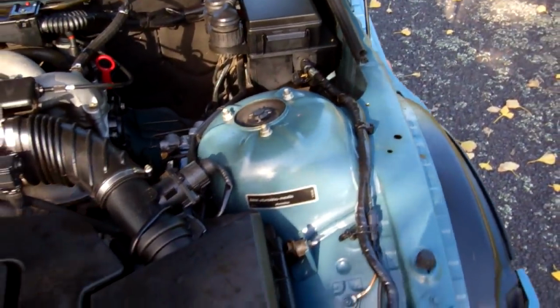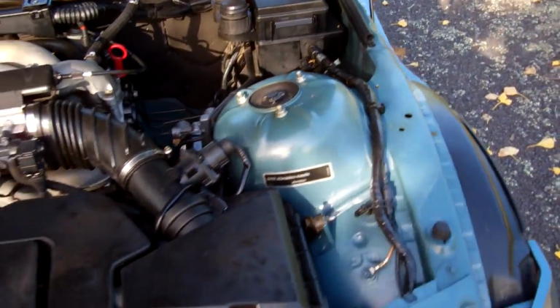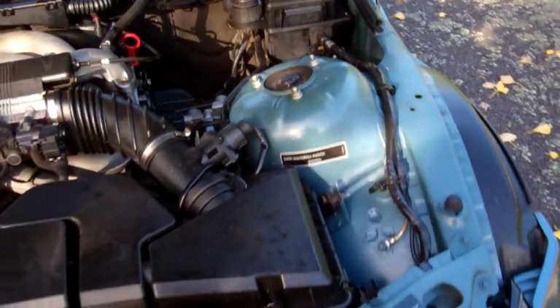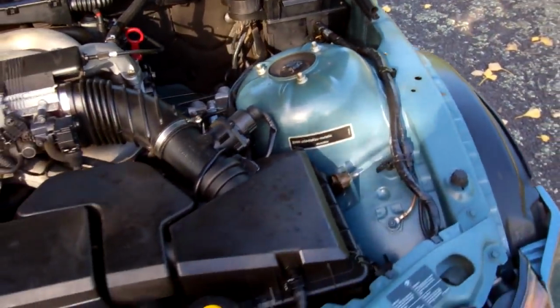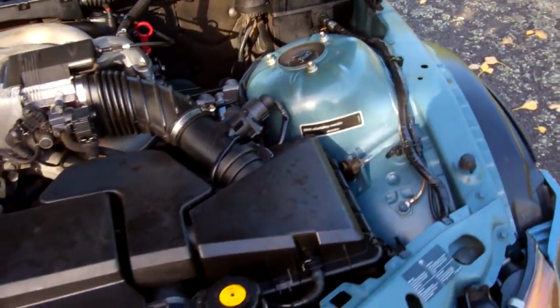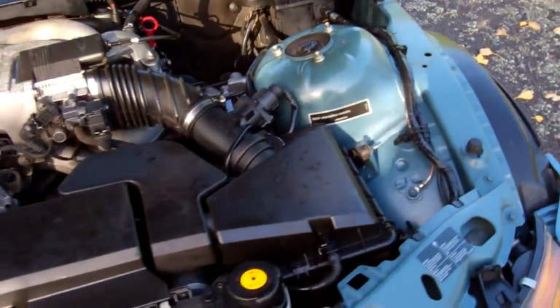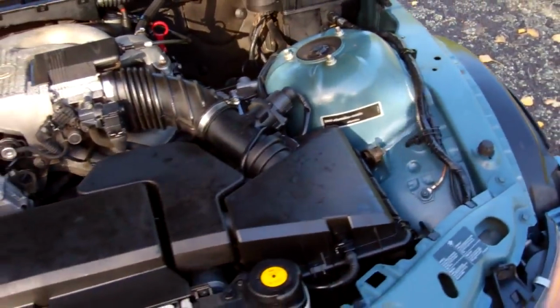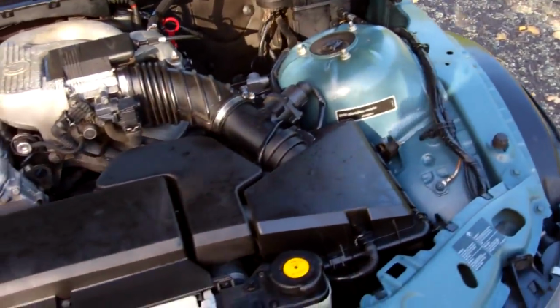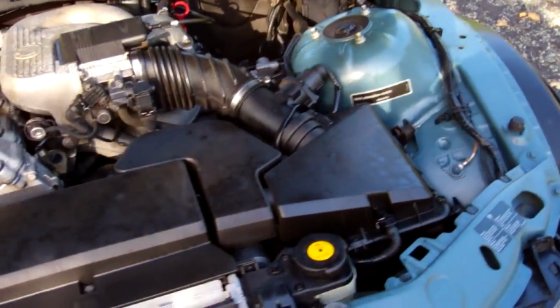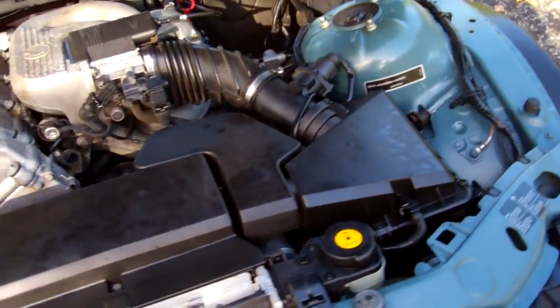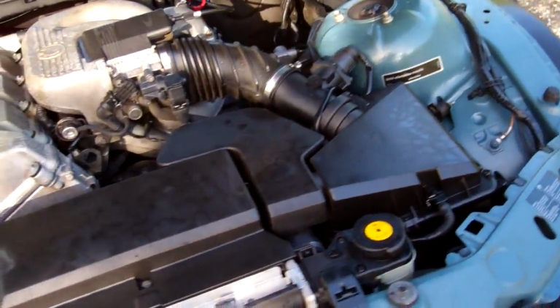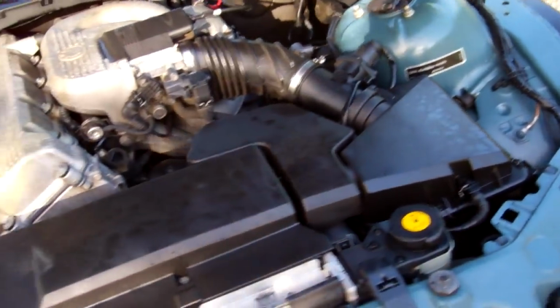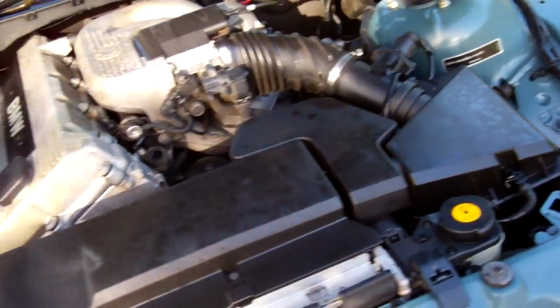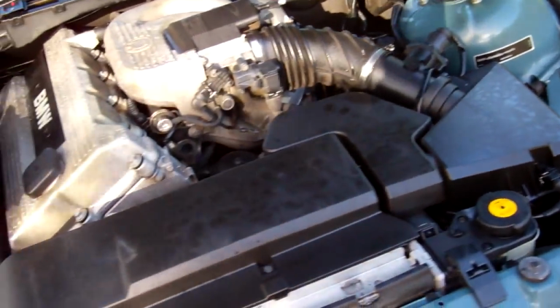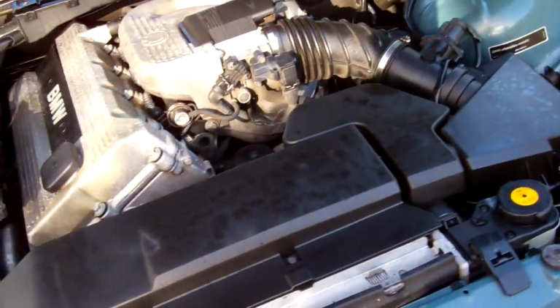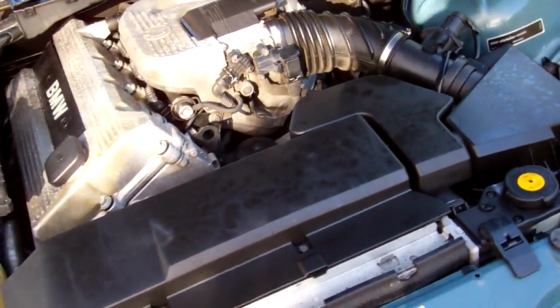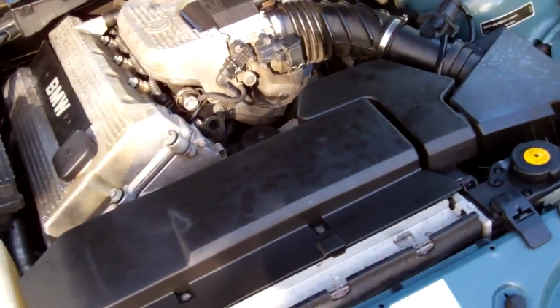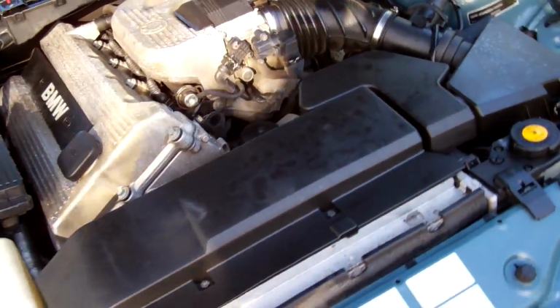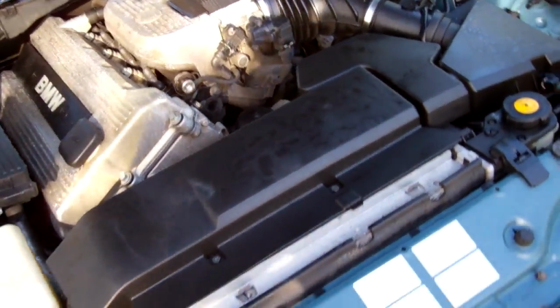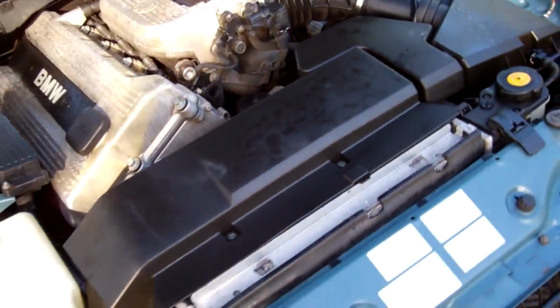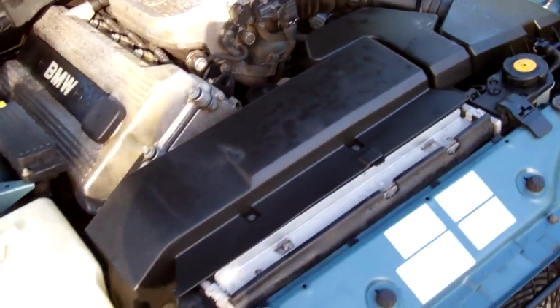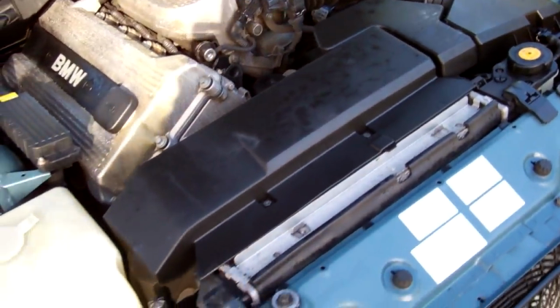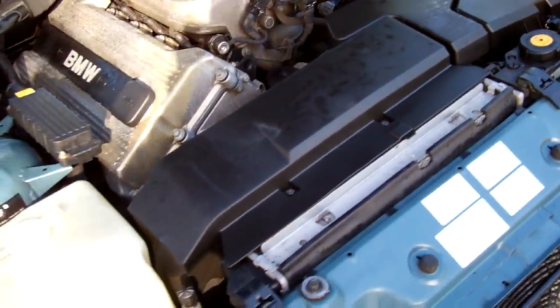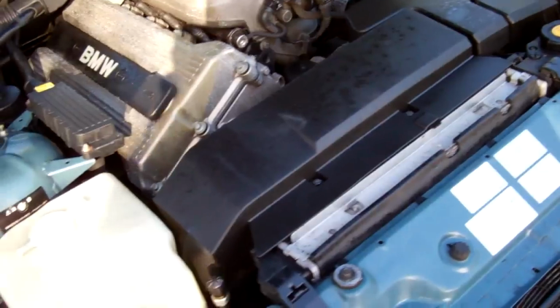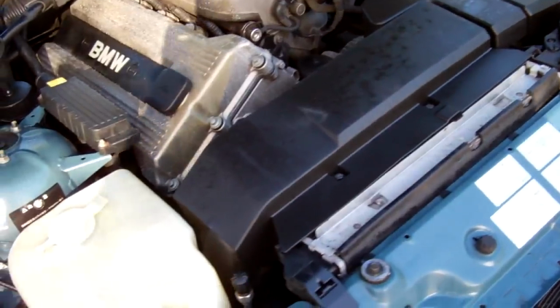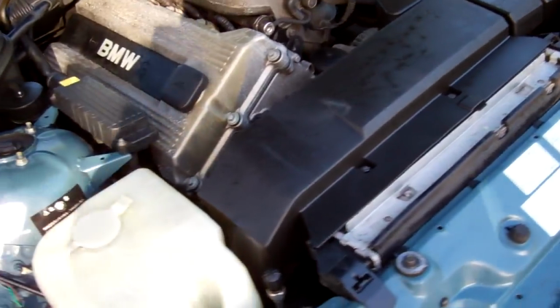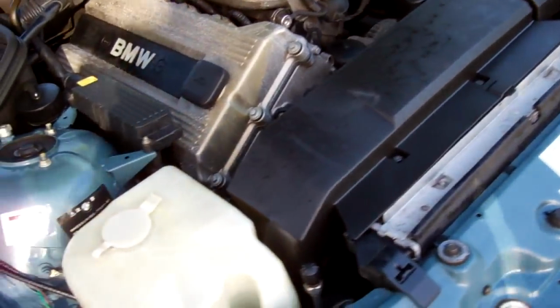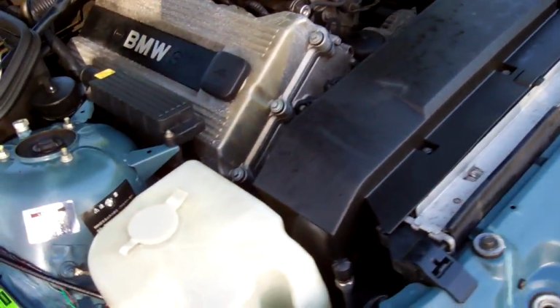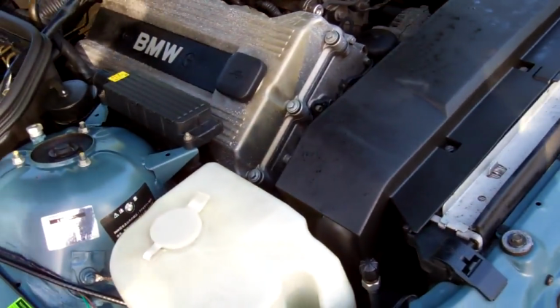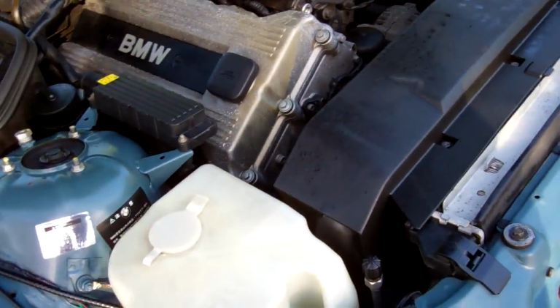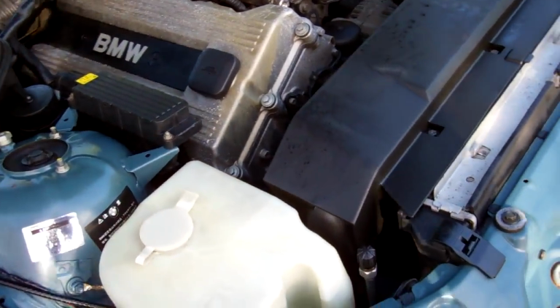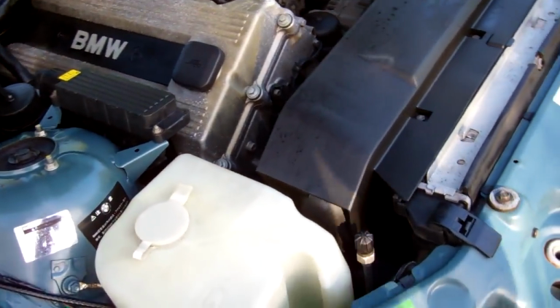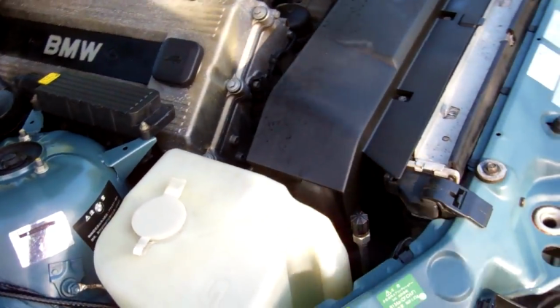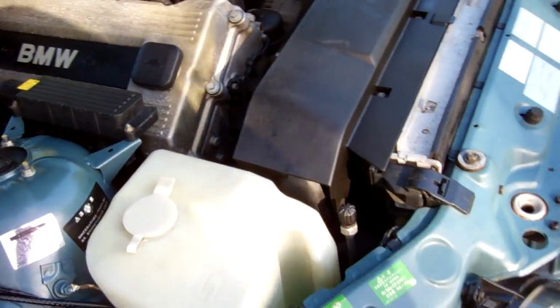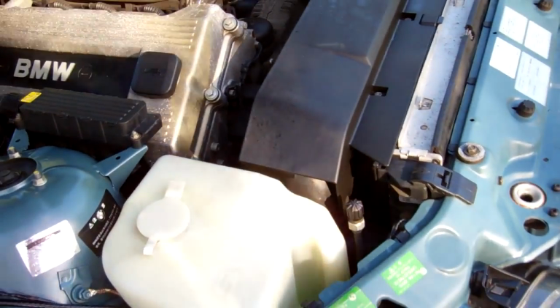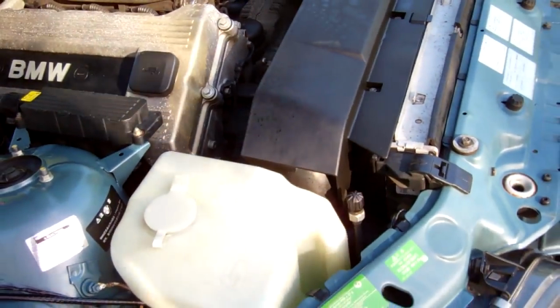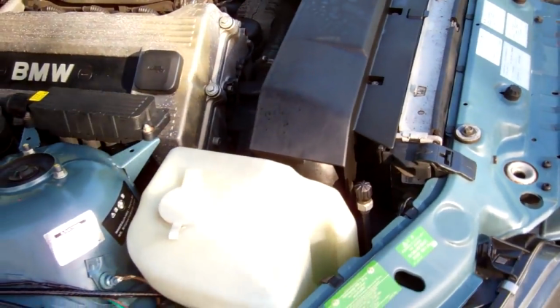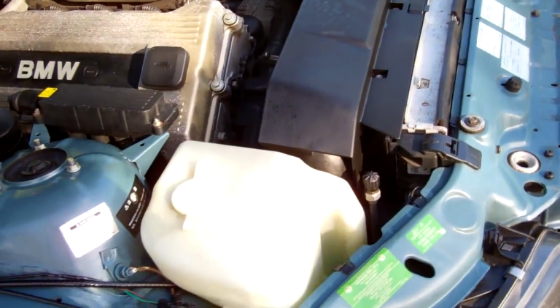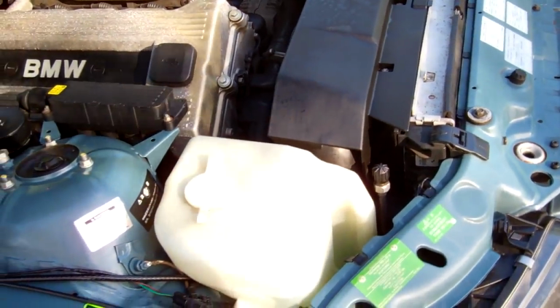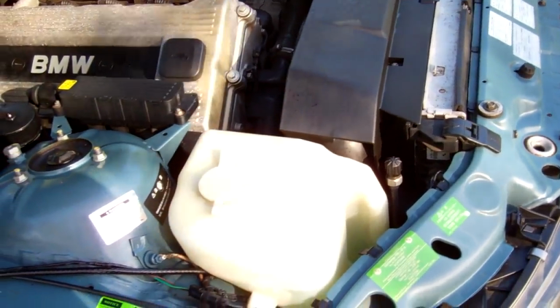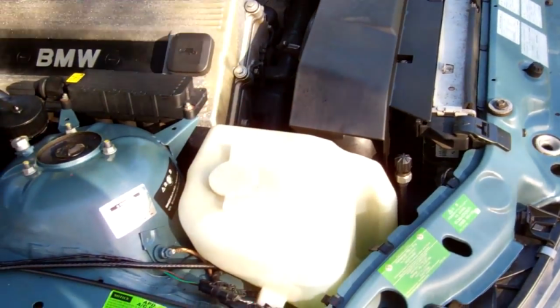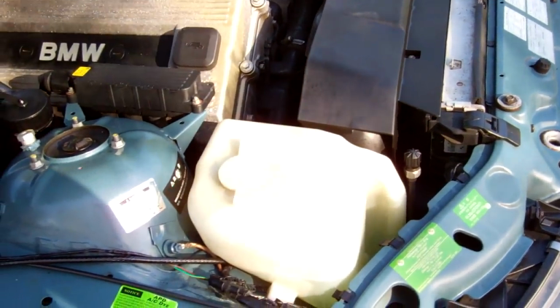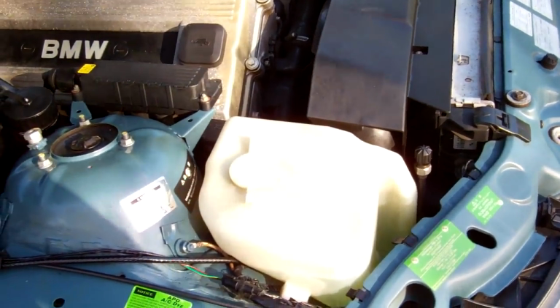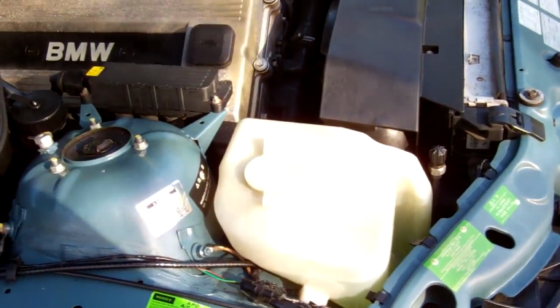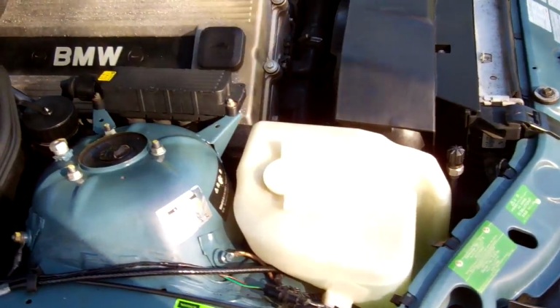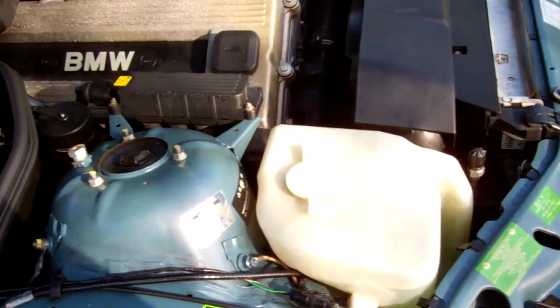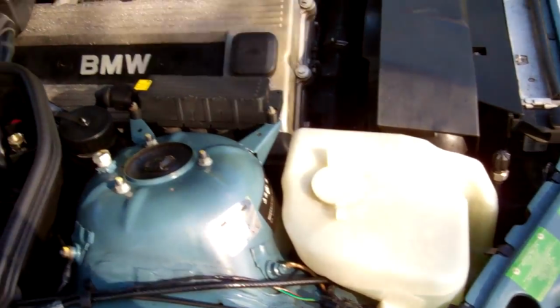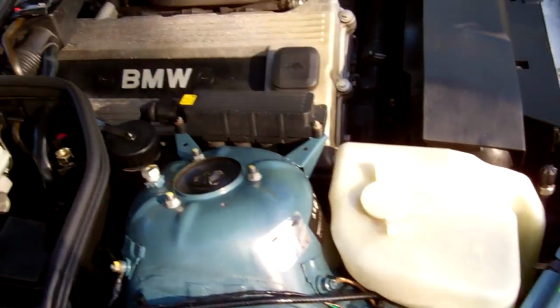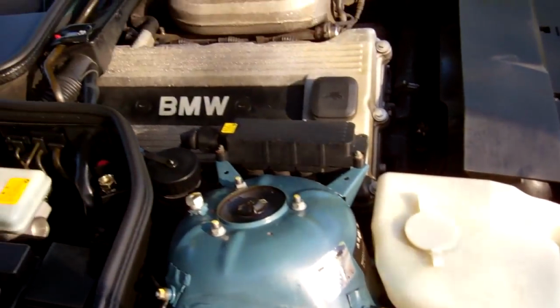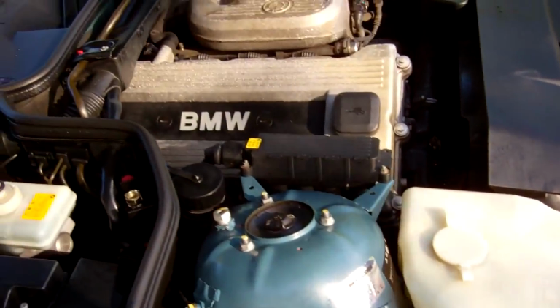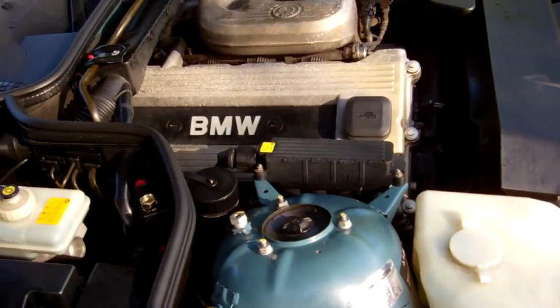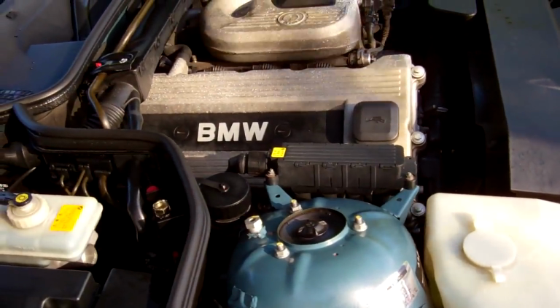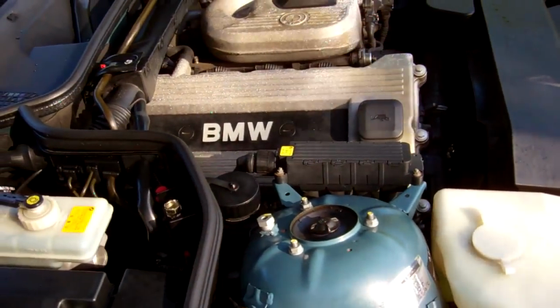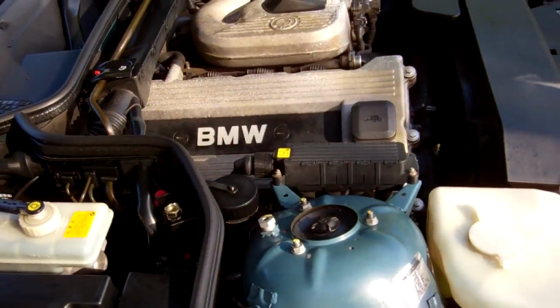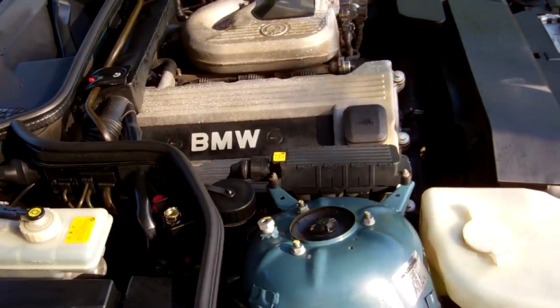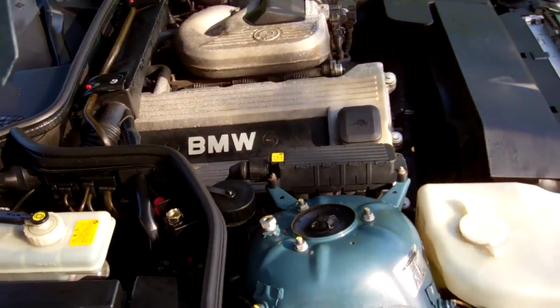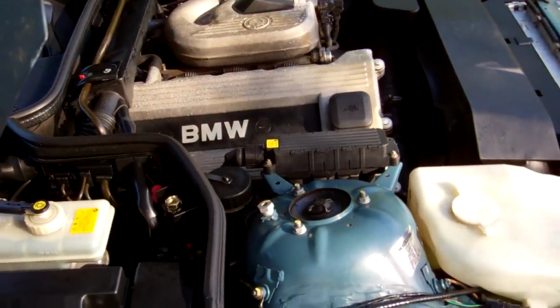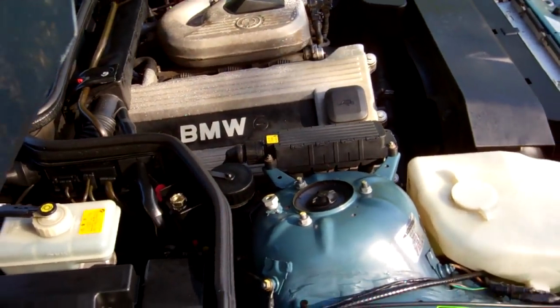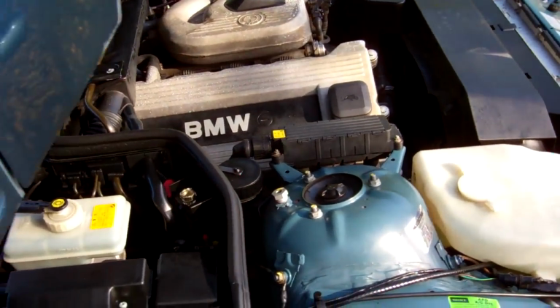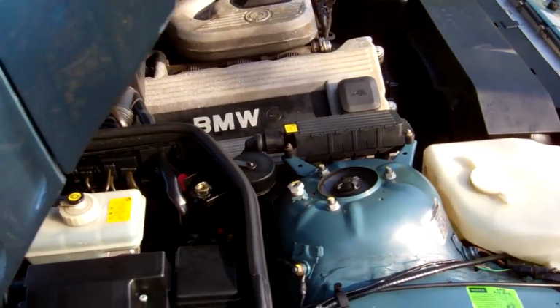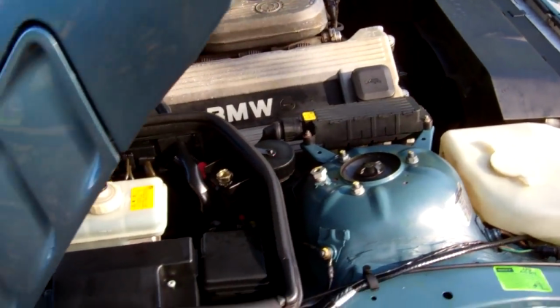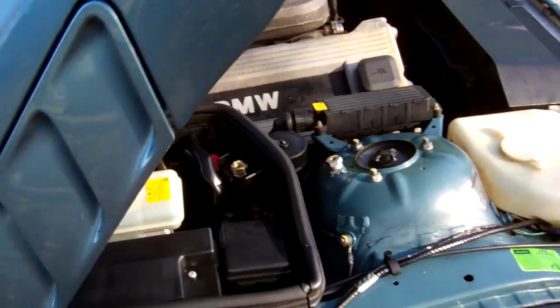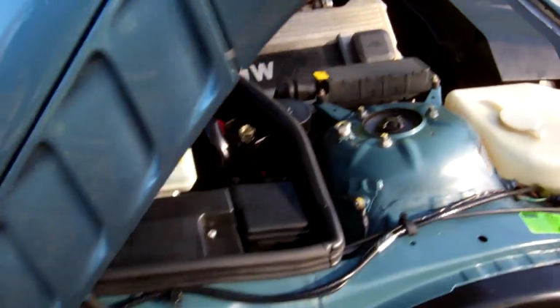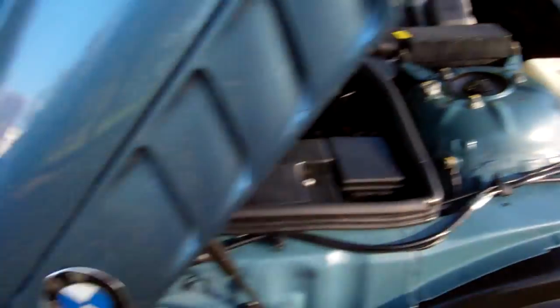Here's your 1.9 litre BMW engine — good power, still economical. Excellent, looks all good in there.